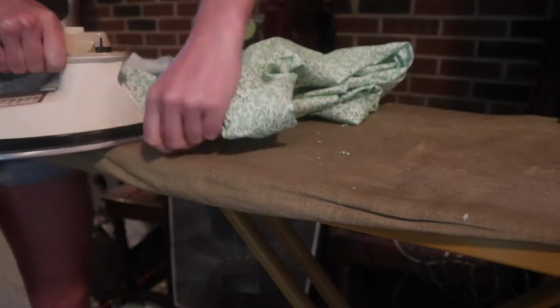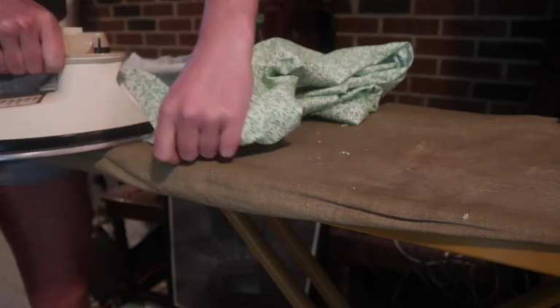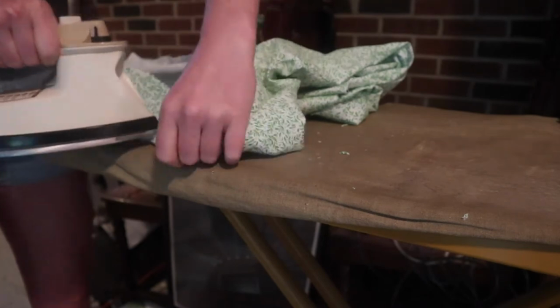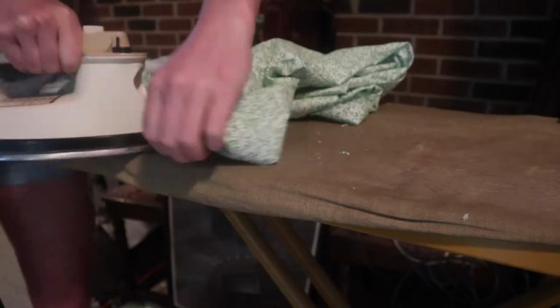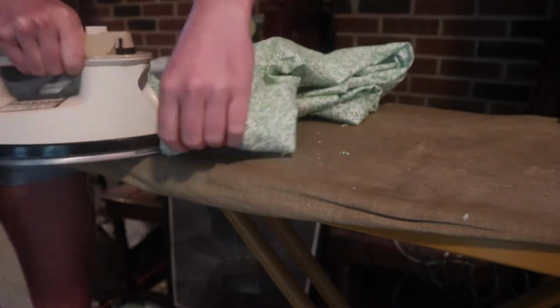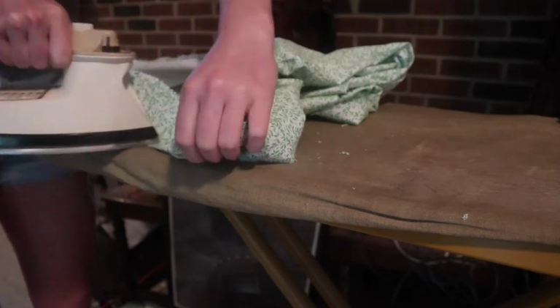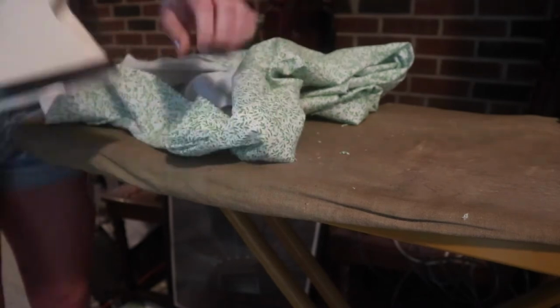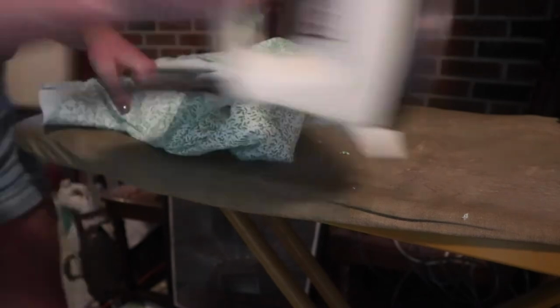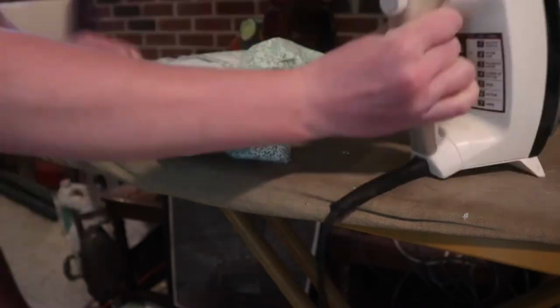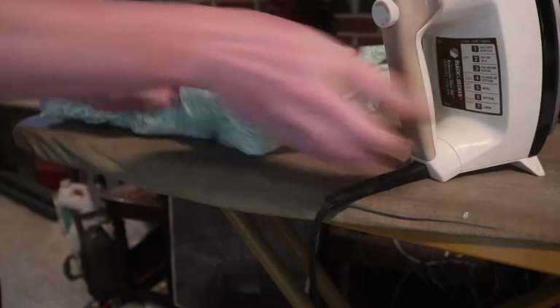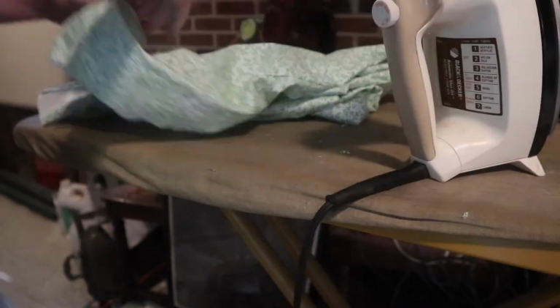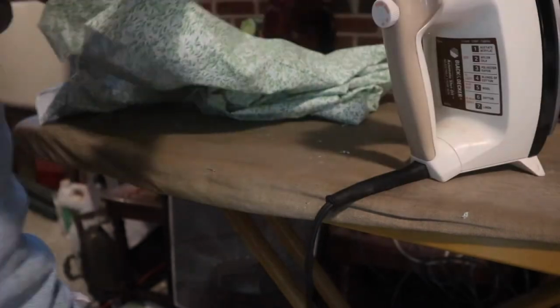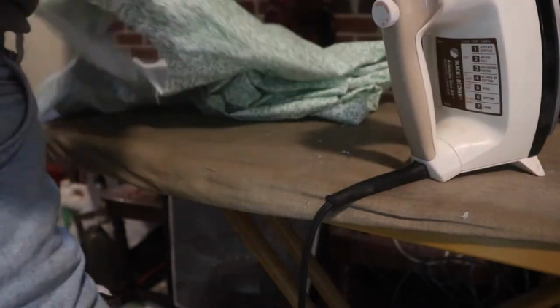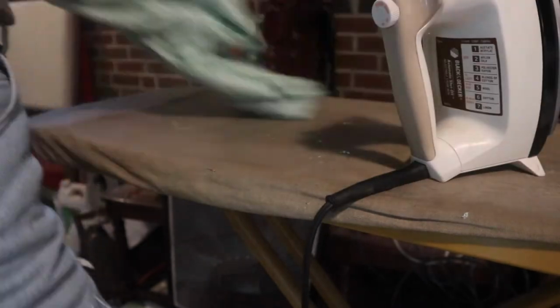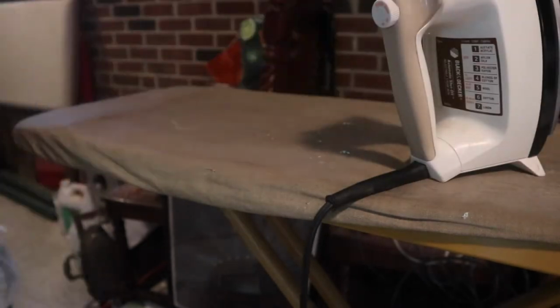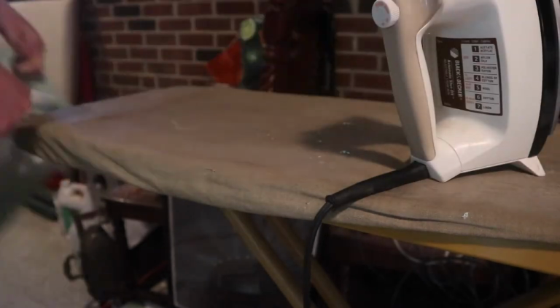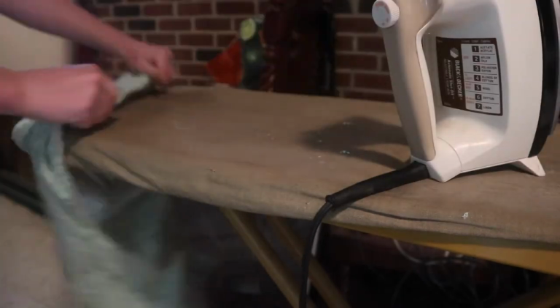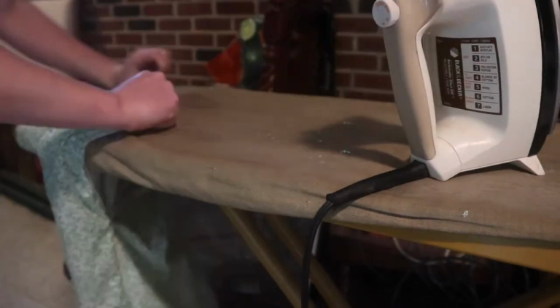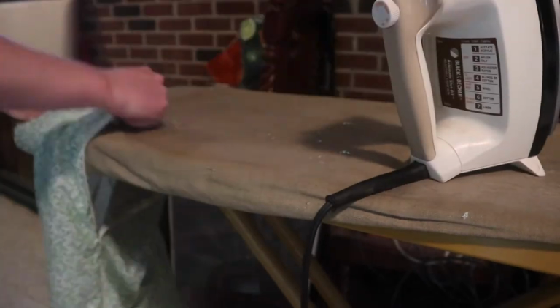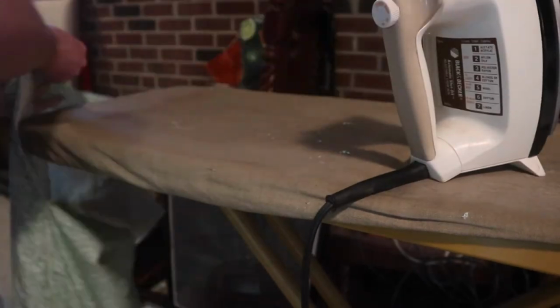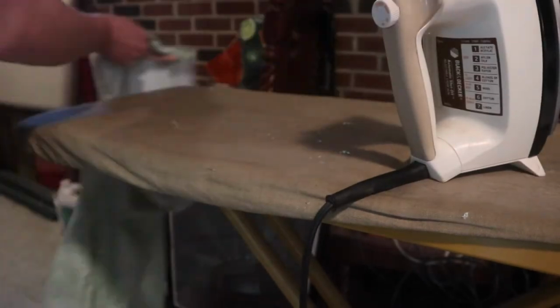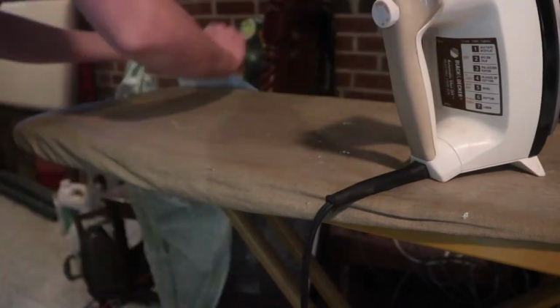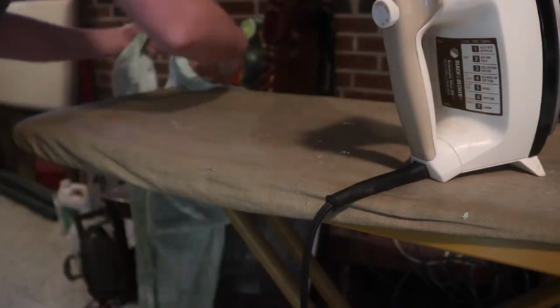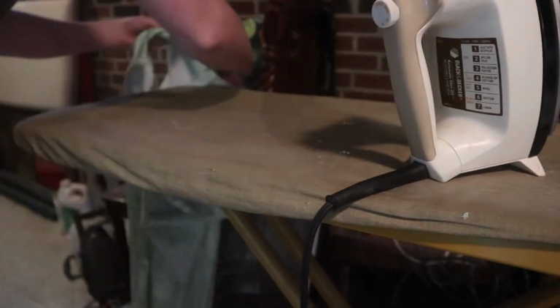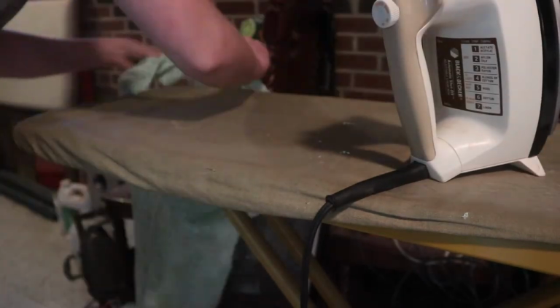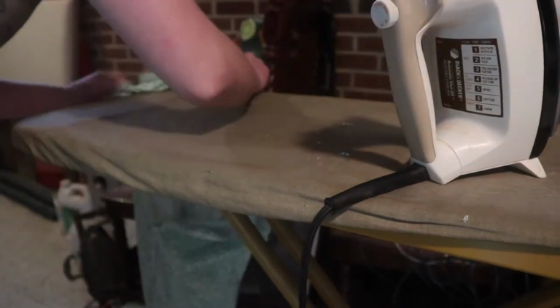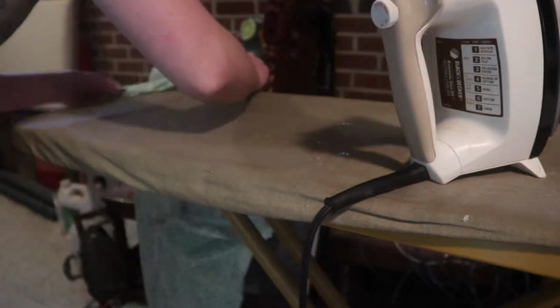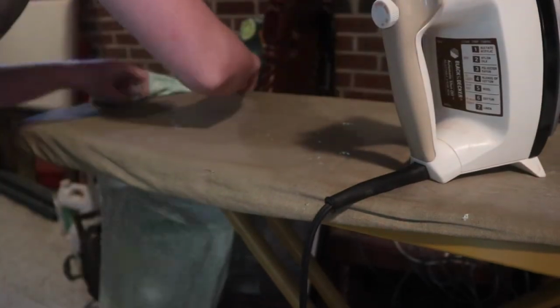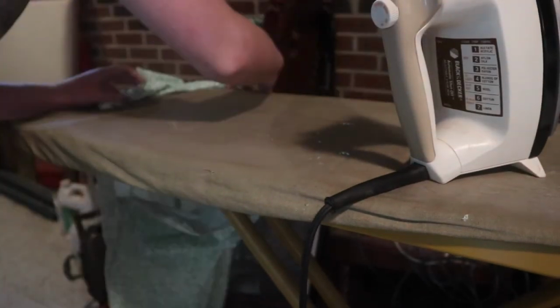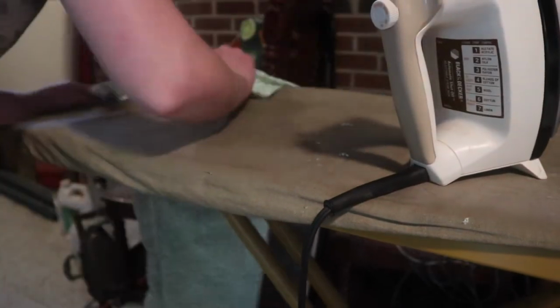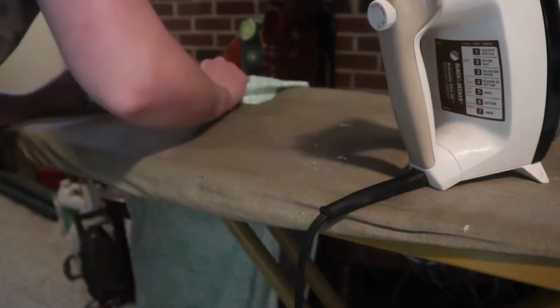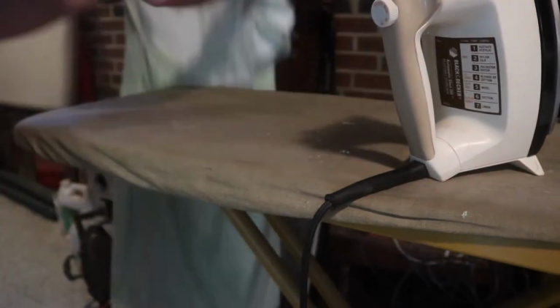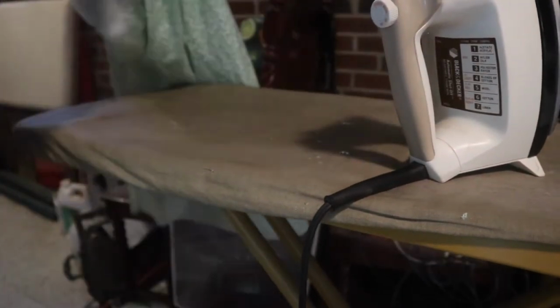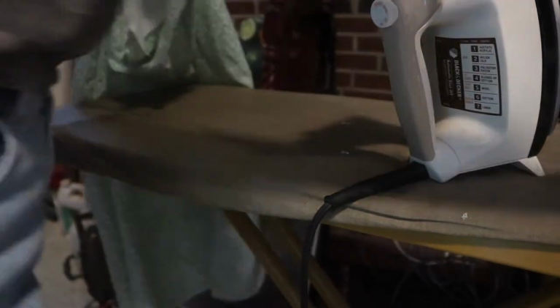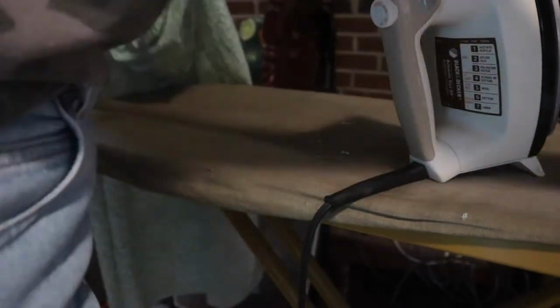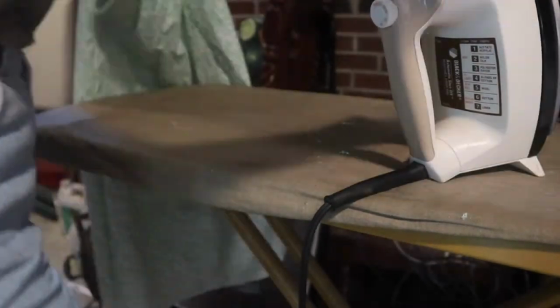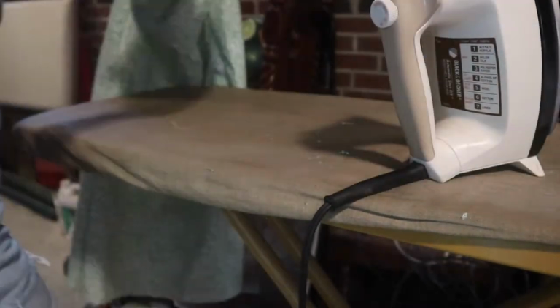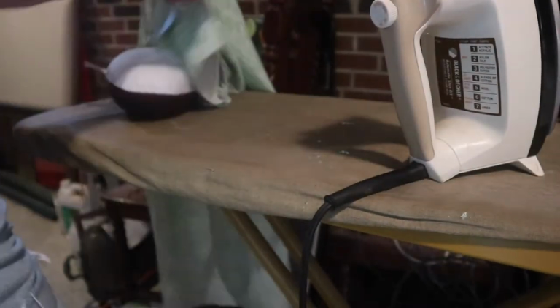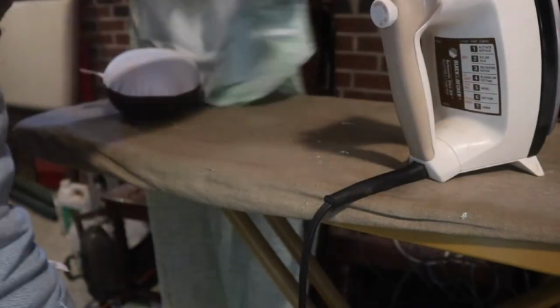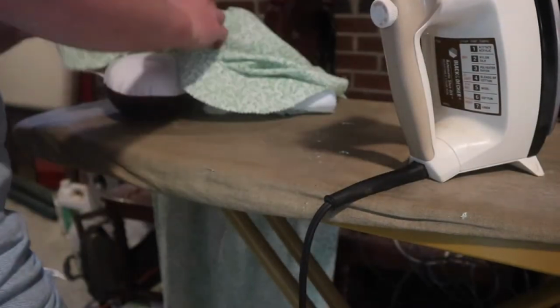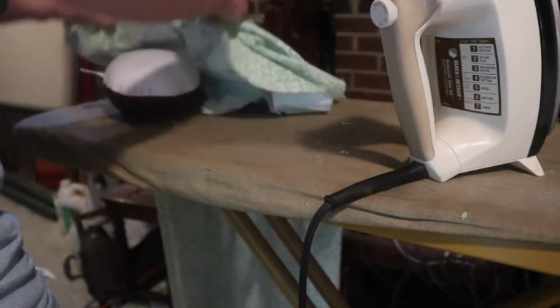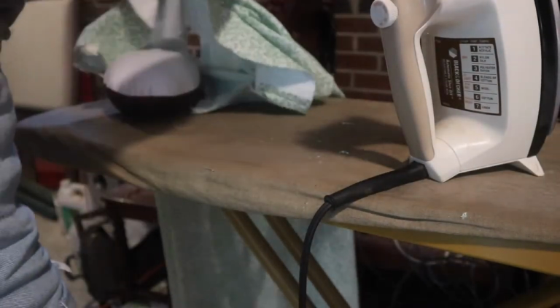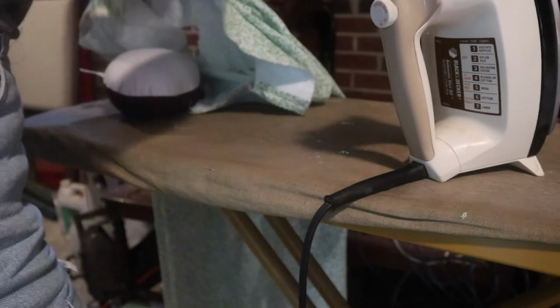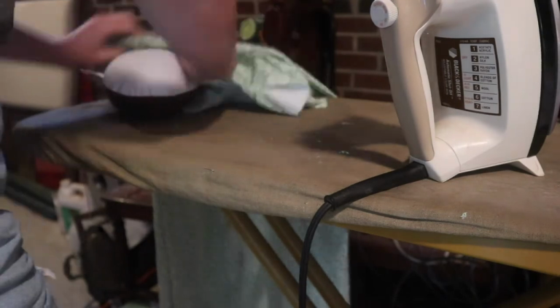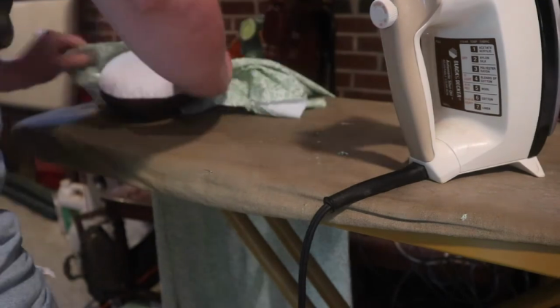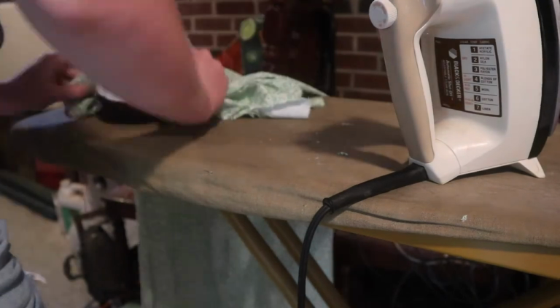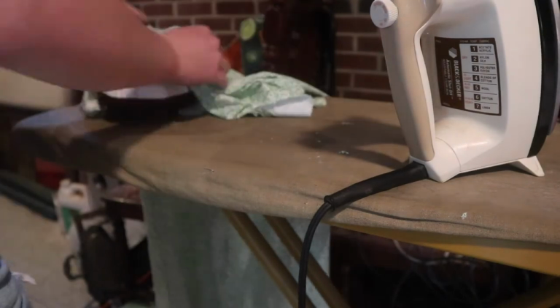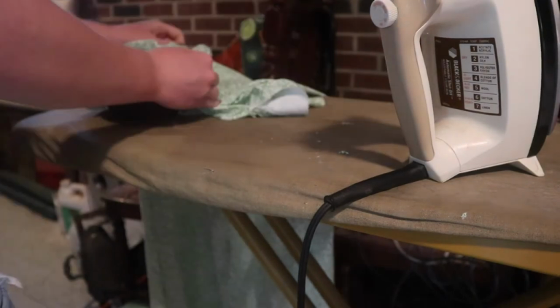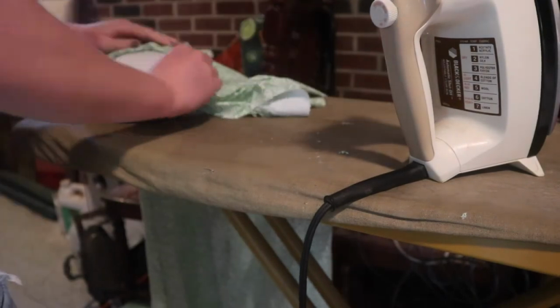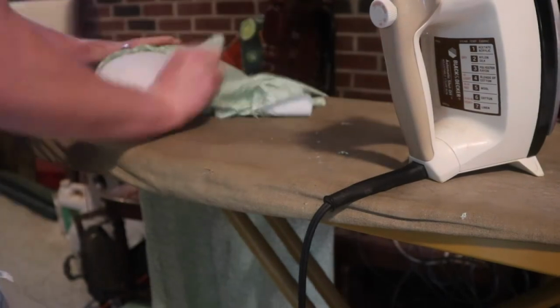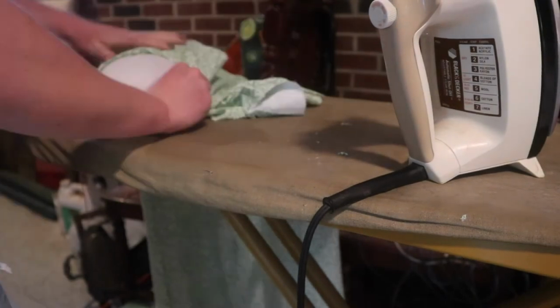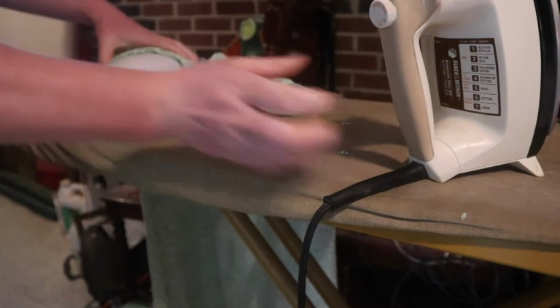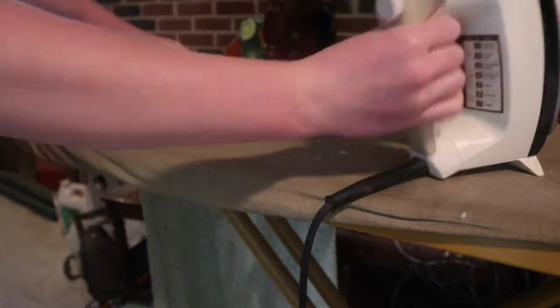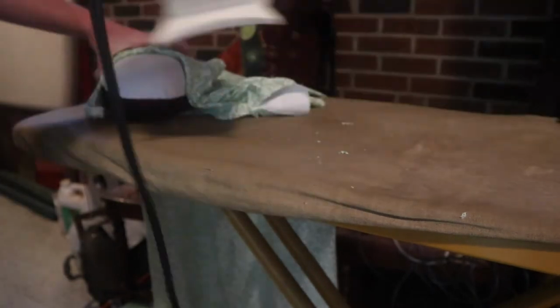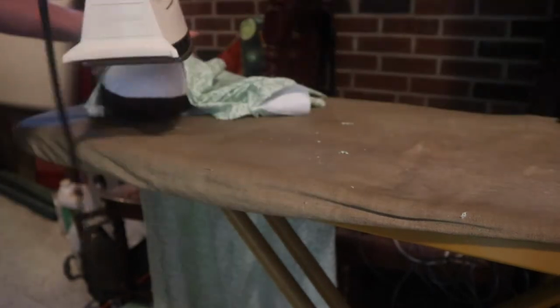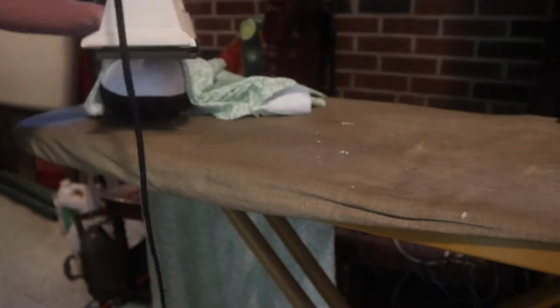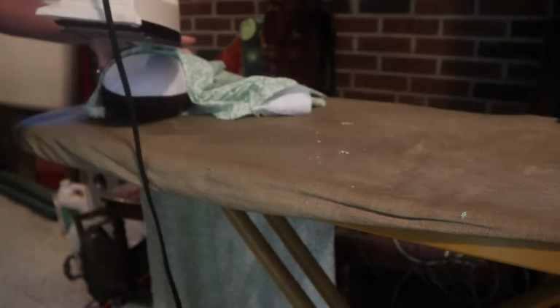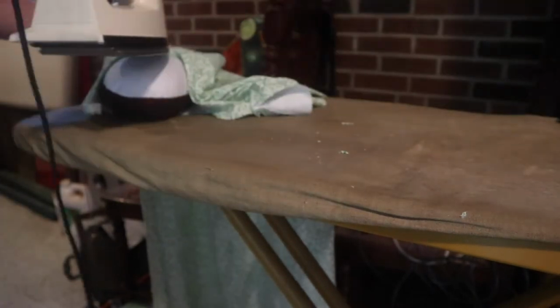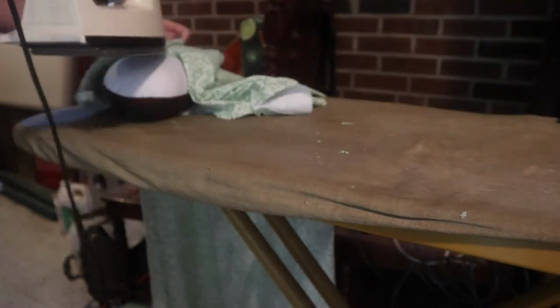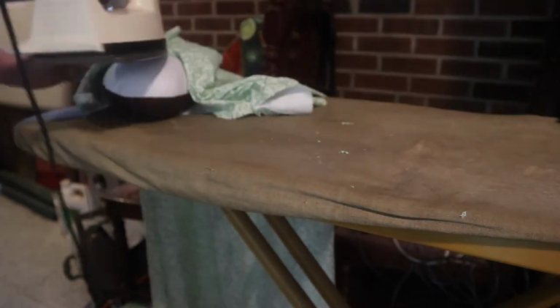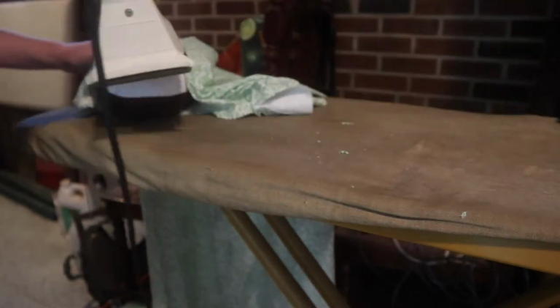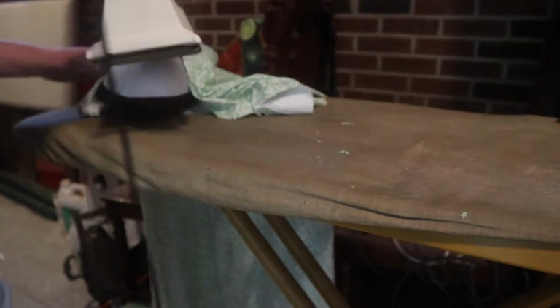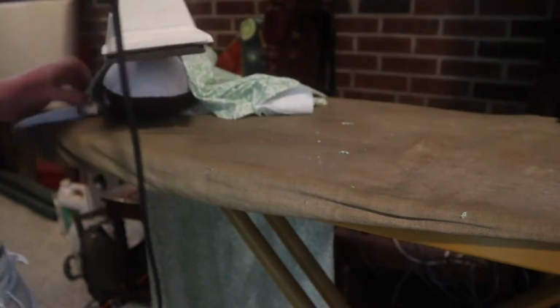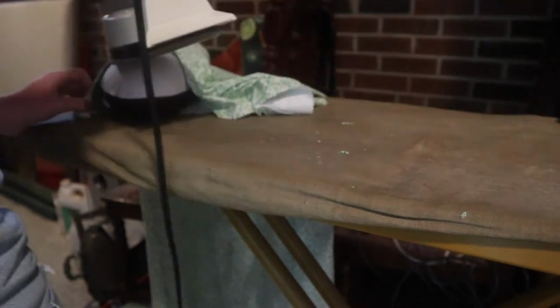I ended up getting my ham out and that helped a lot with the rest of the ironing.